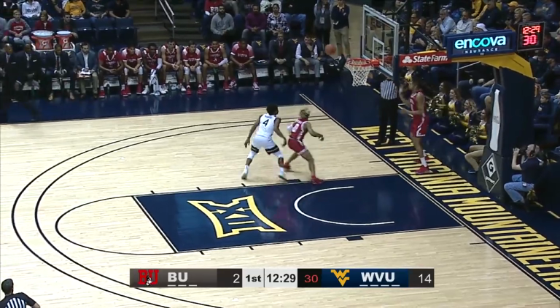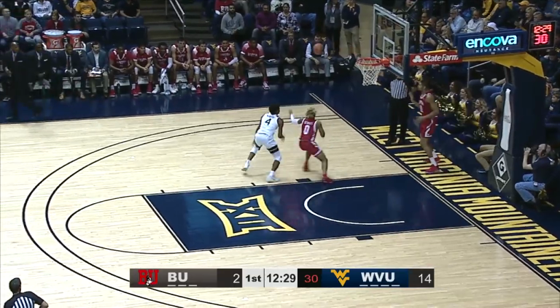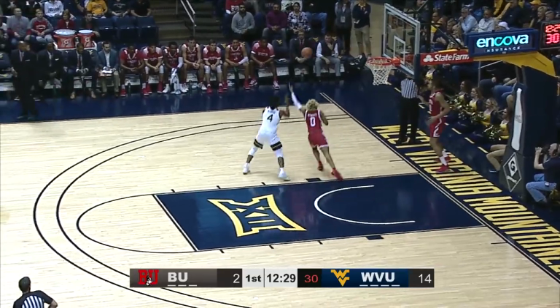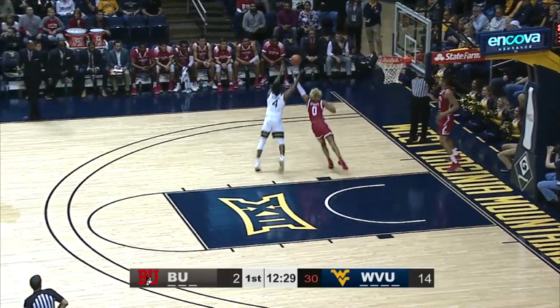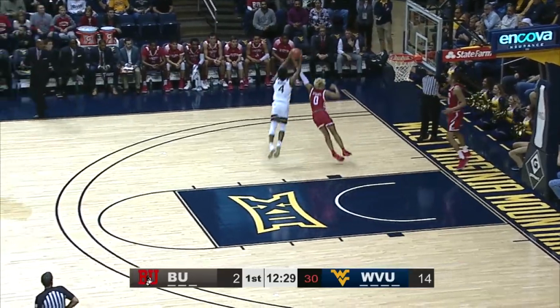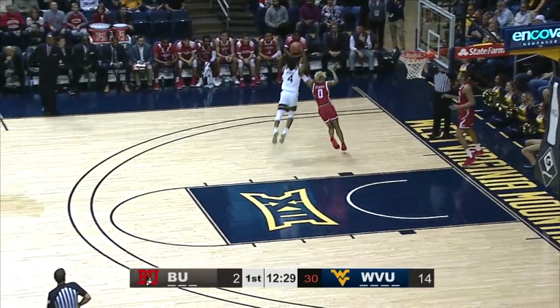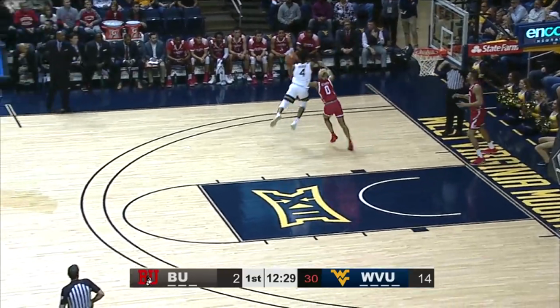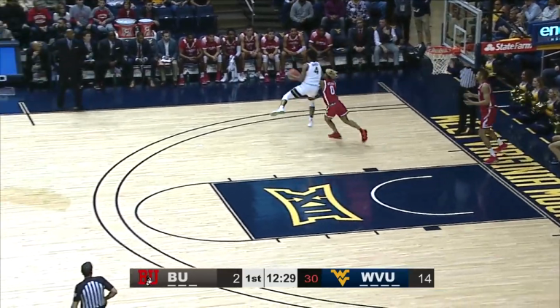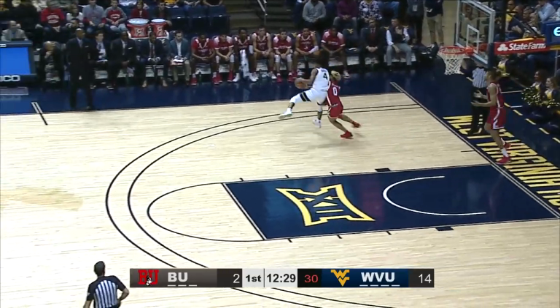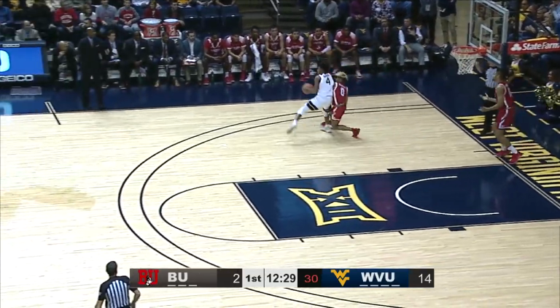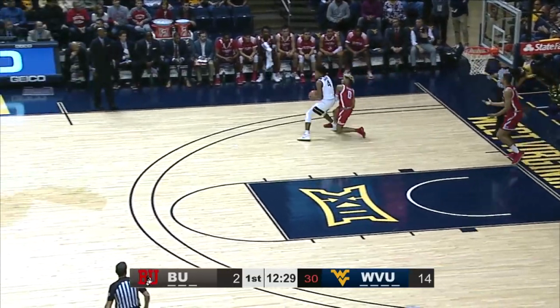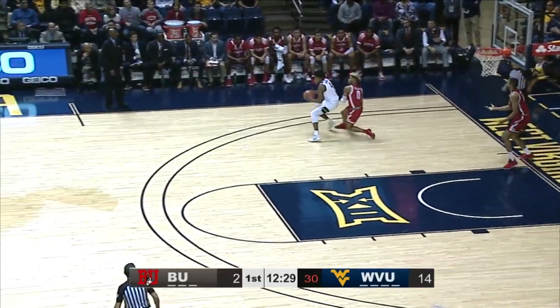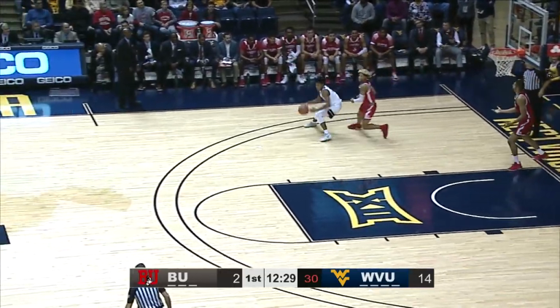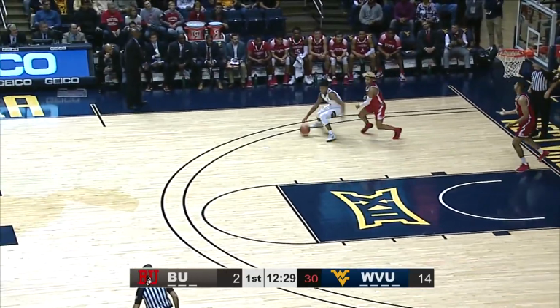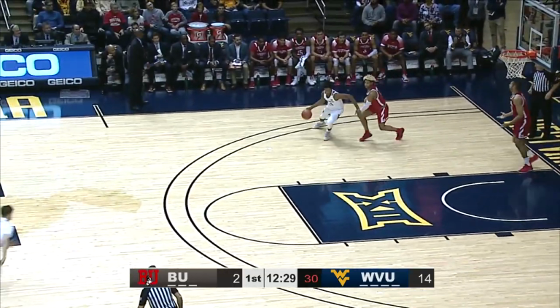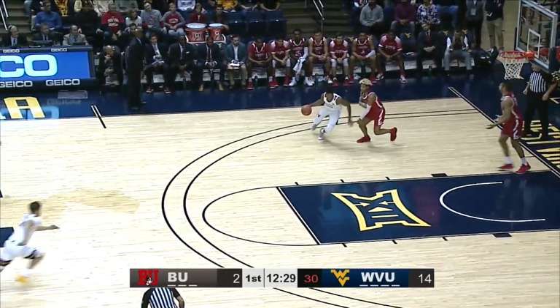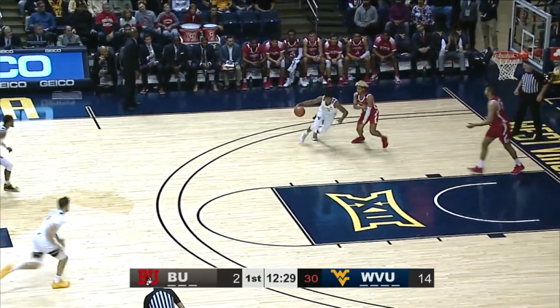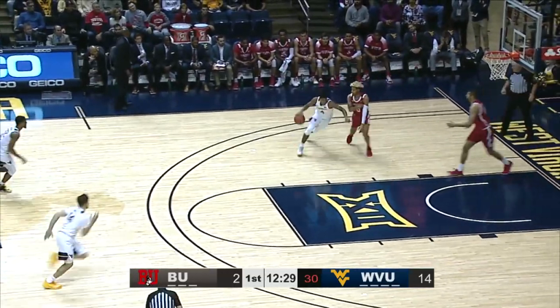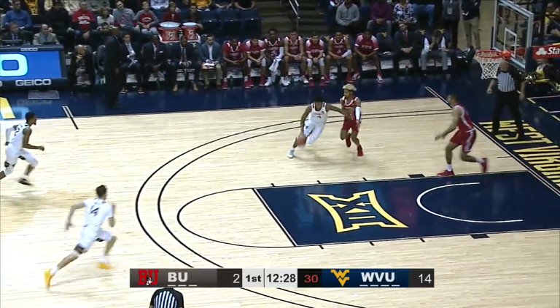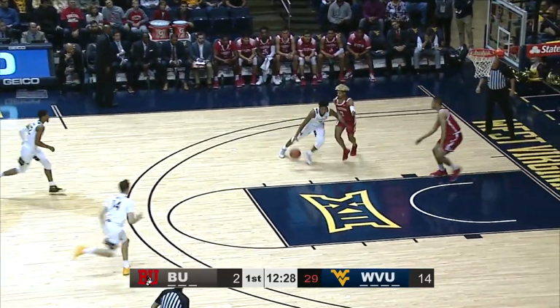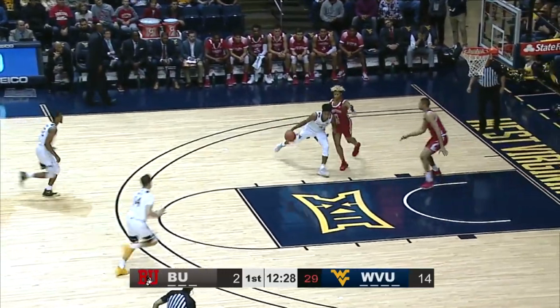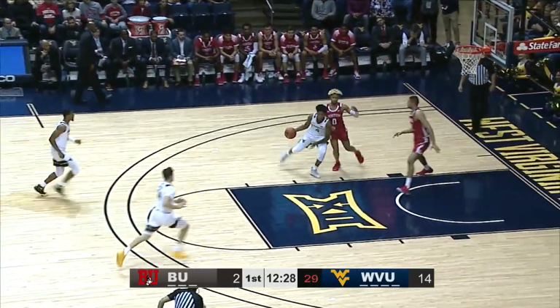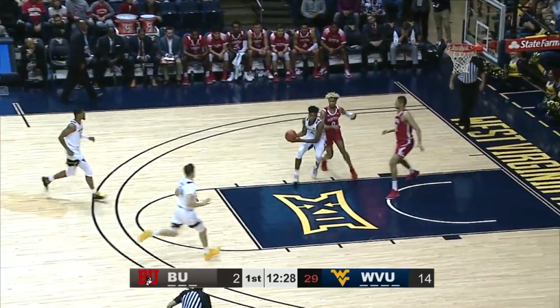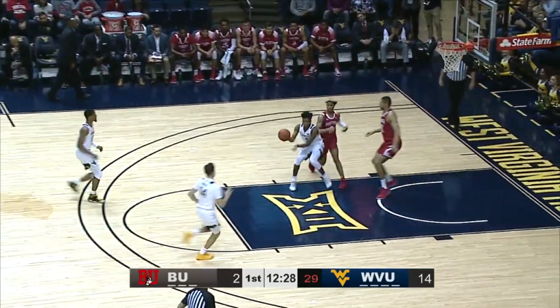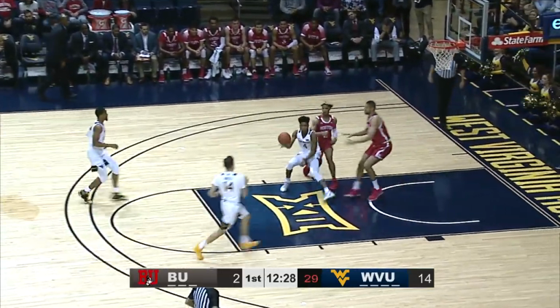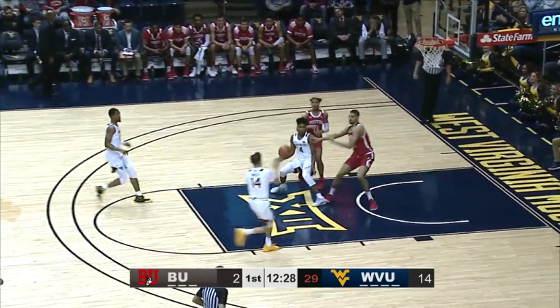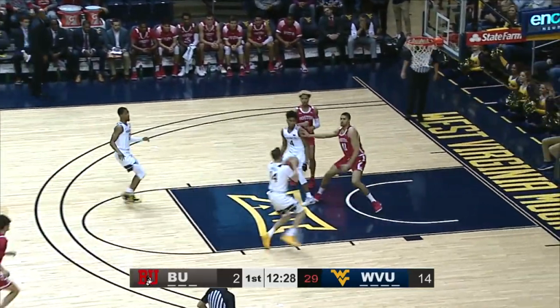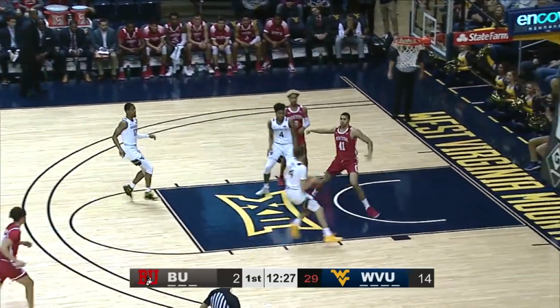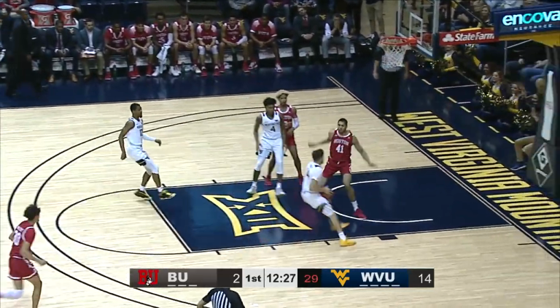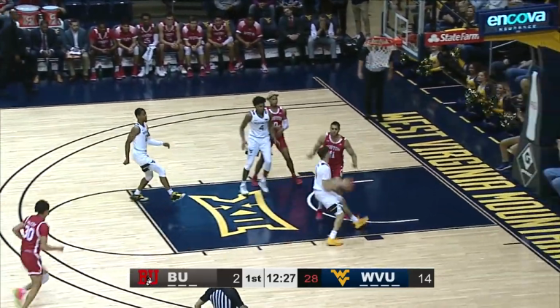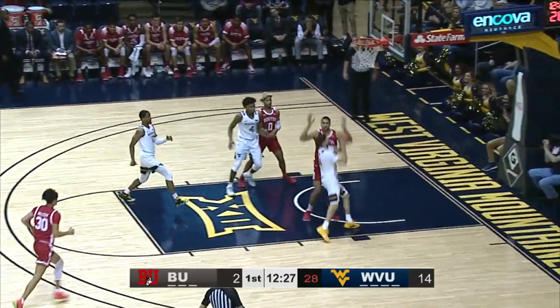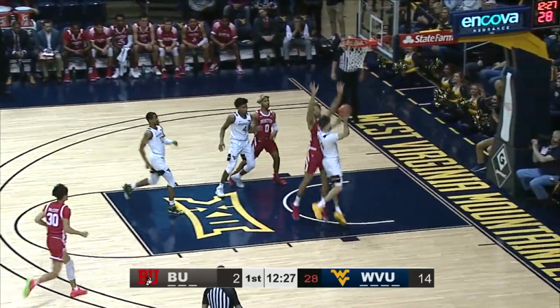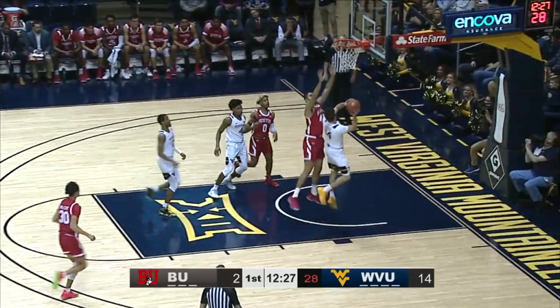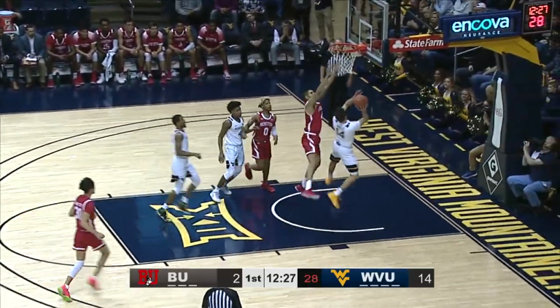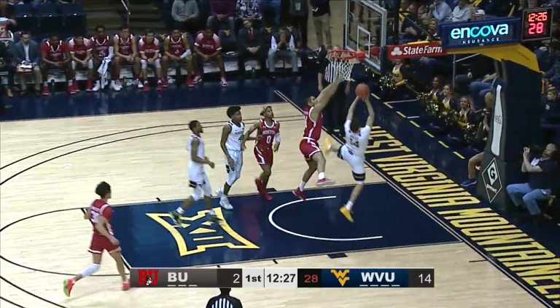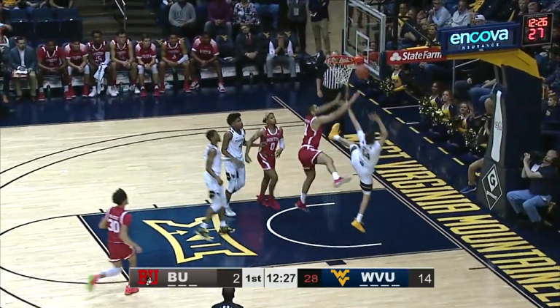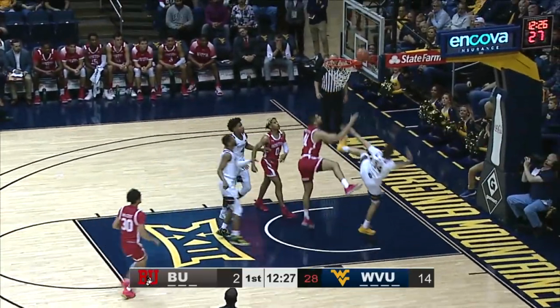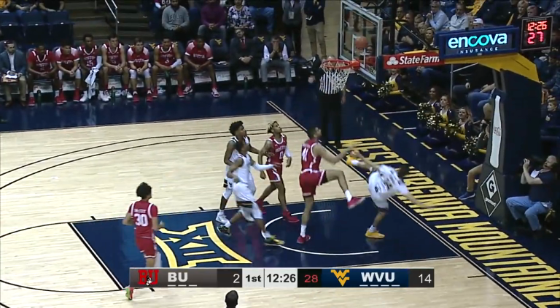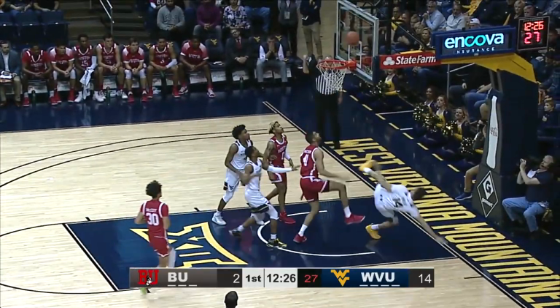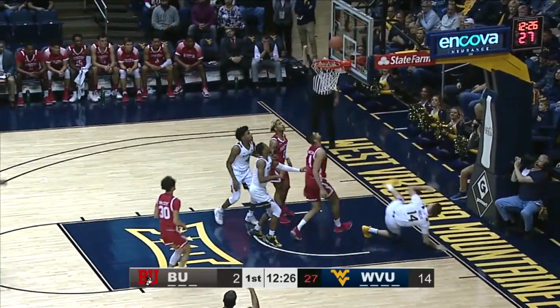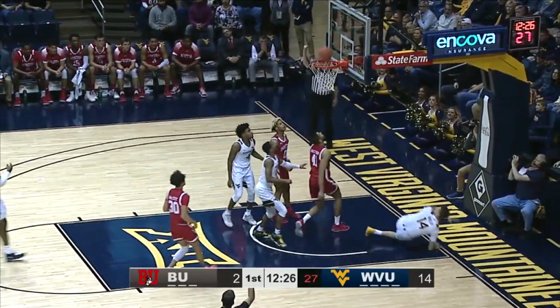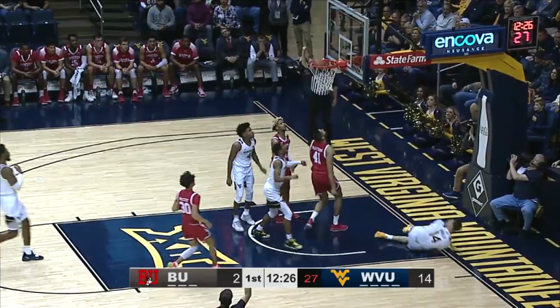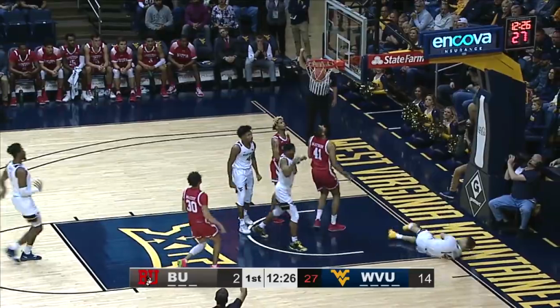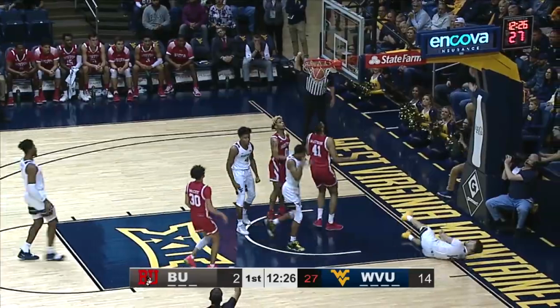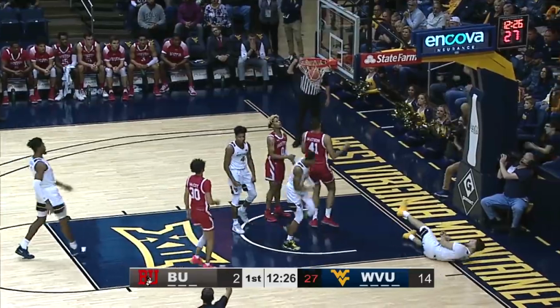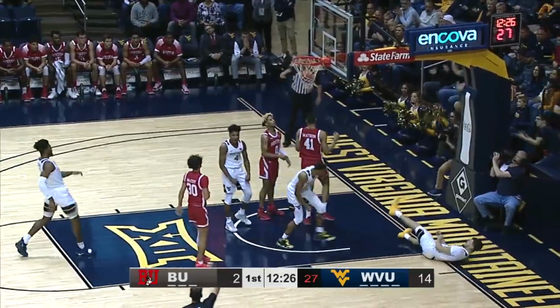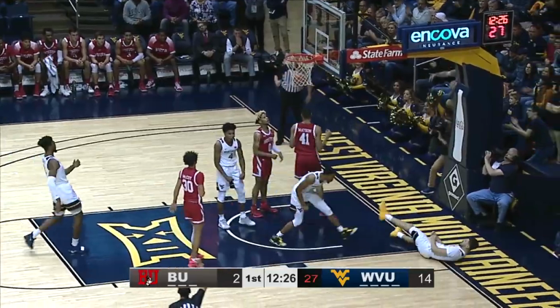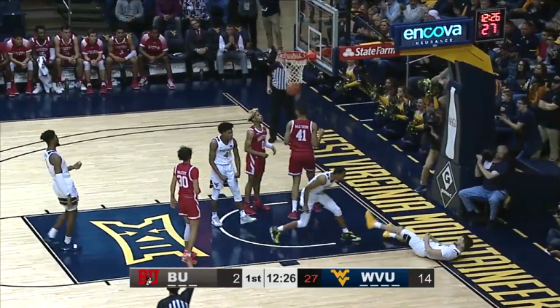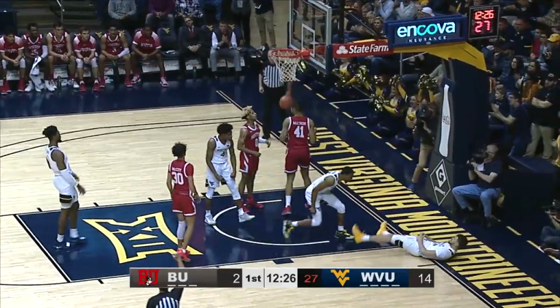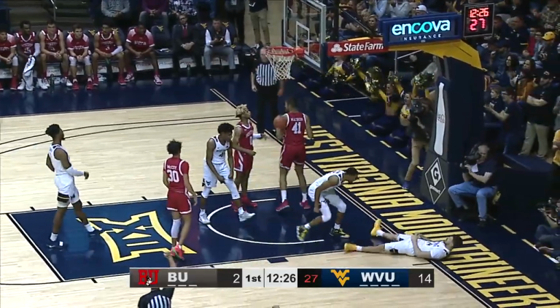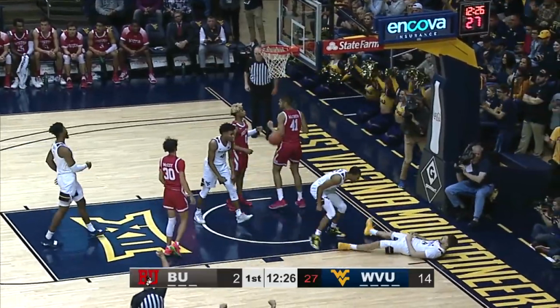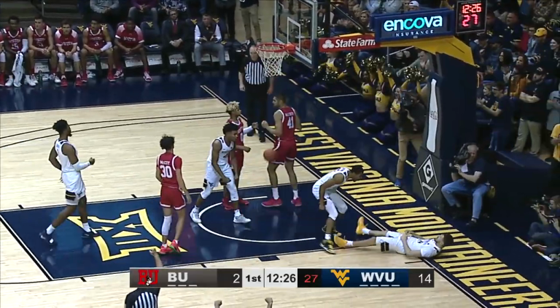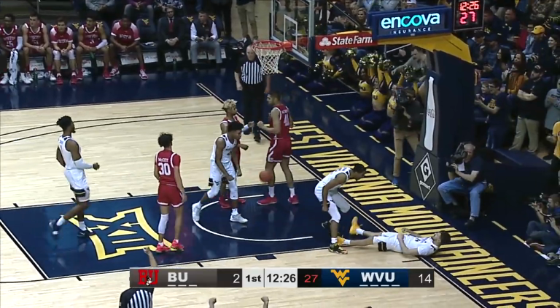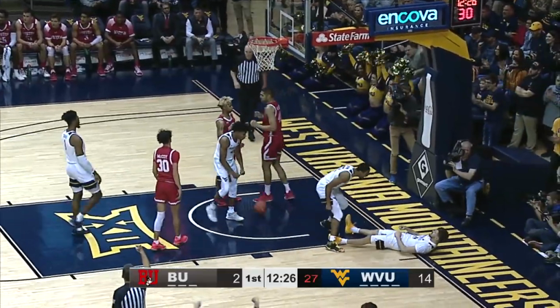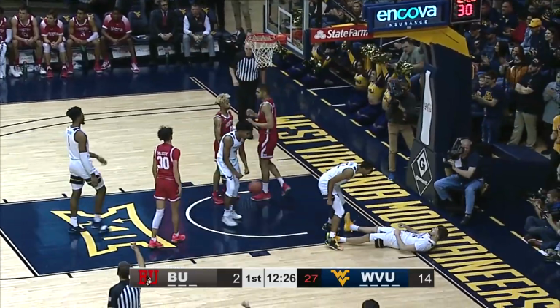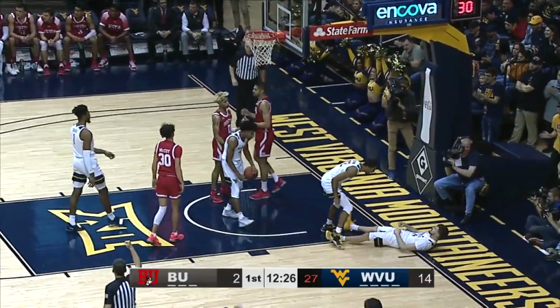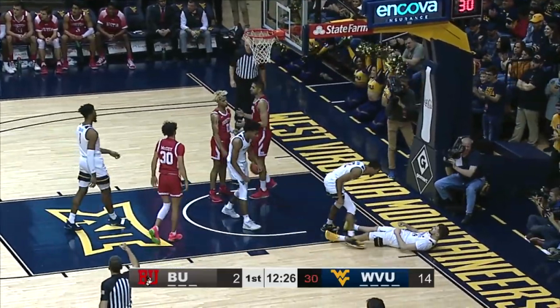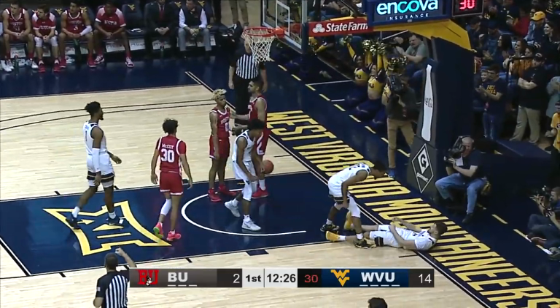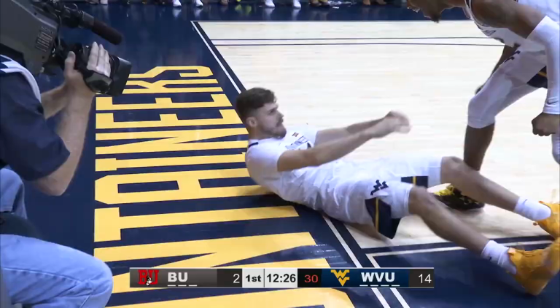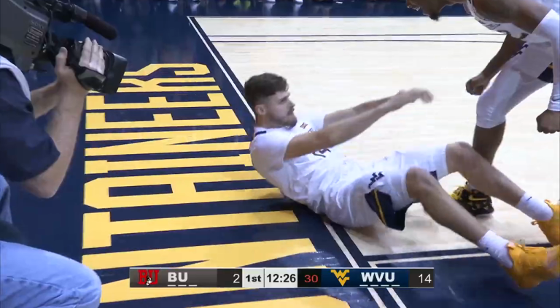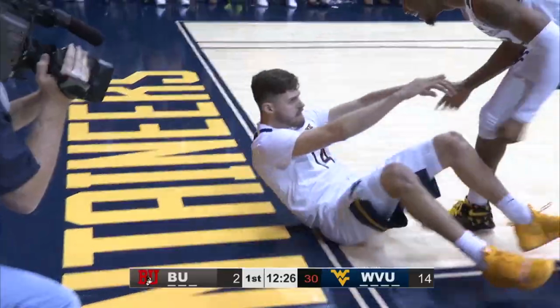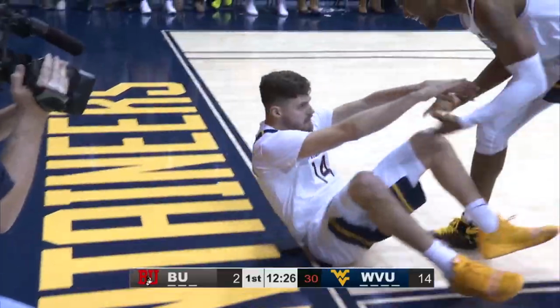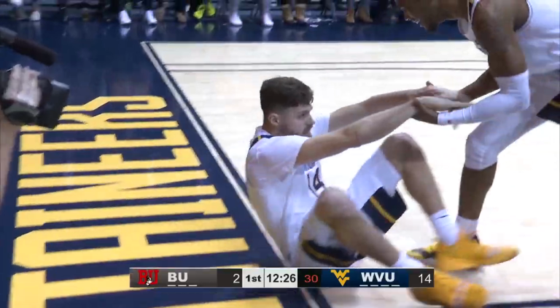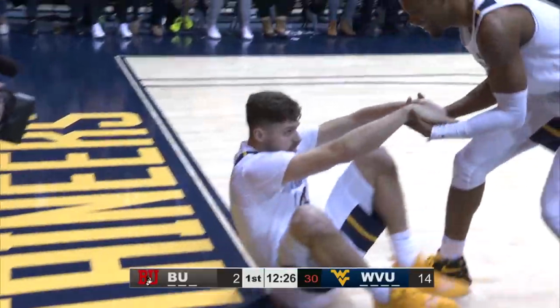West Virginia goes up. 12 in the inbound, stolen by McBride. He gets to Harler, Harler, layup, good! And a foul — he's knocked to the ground!